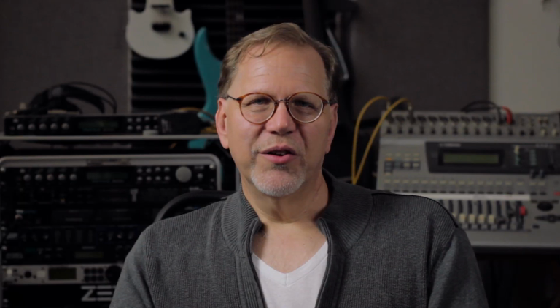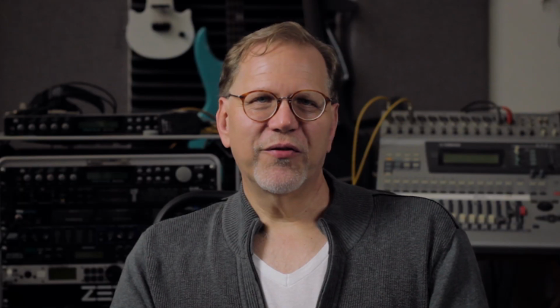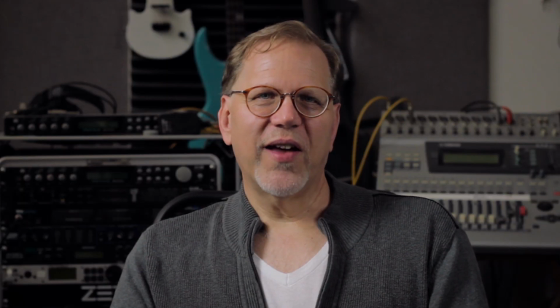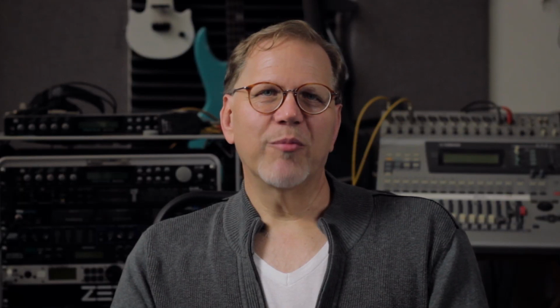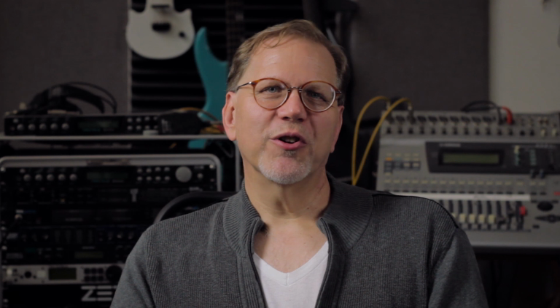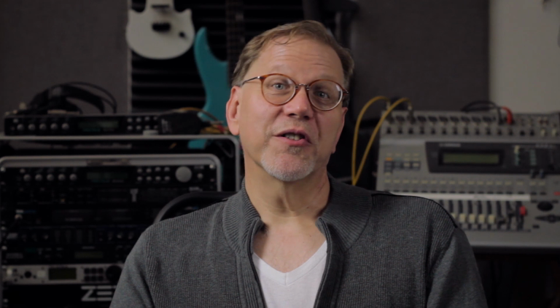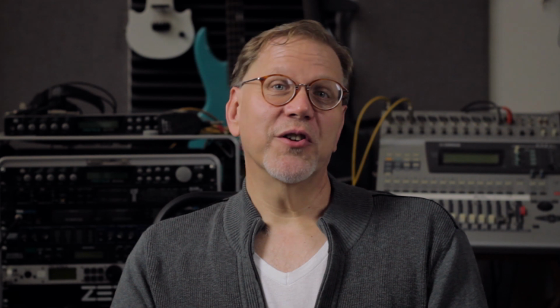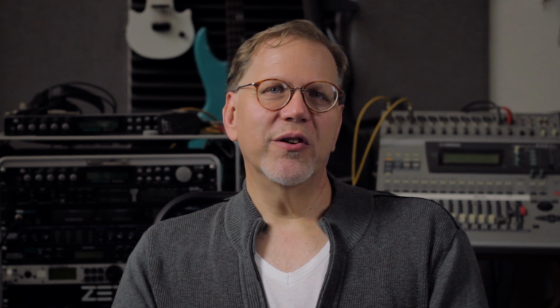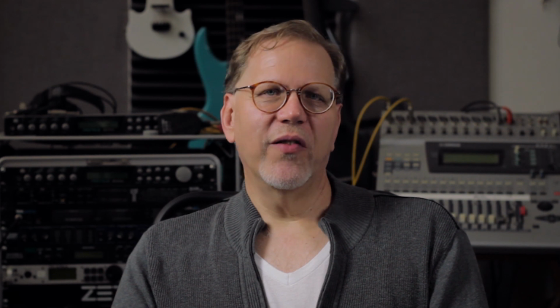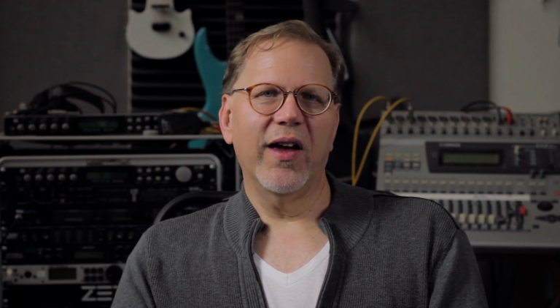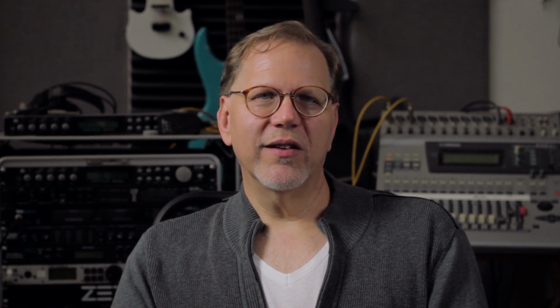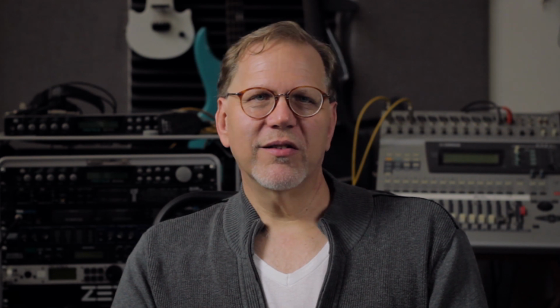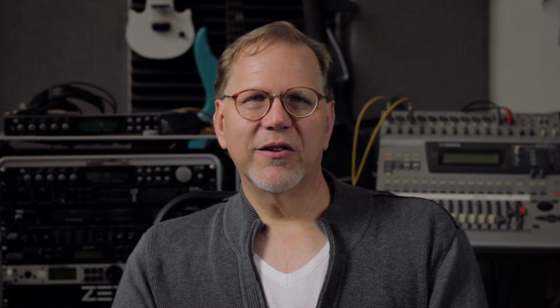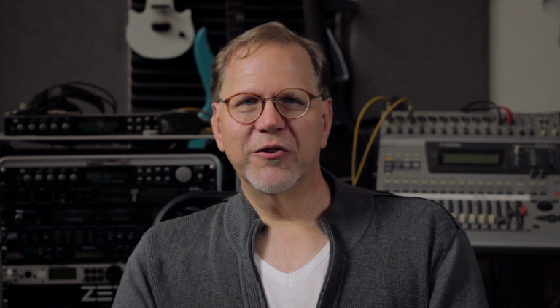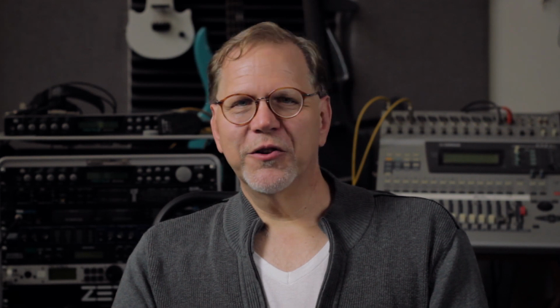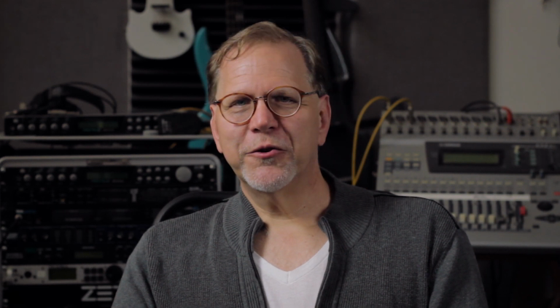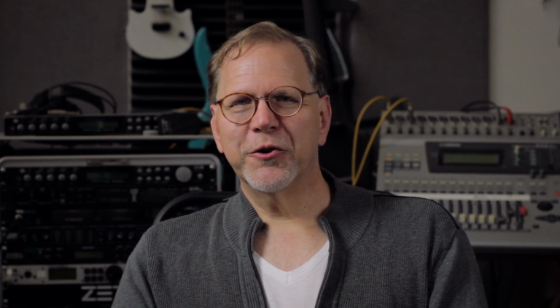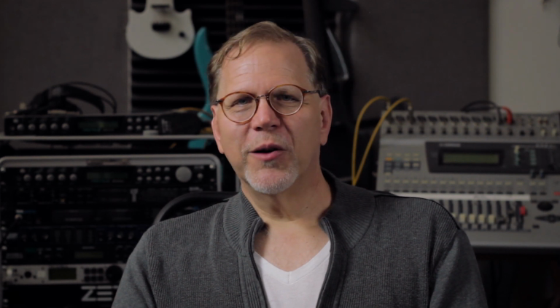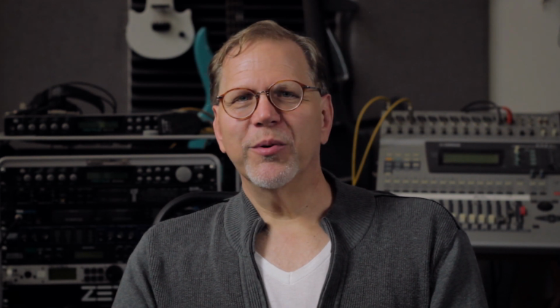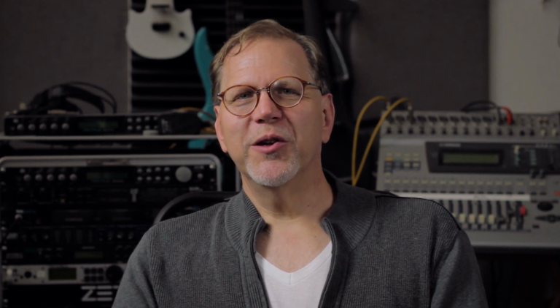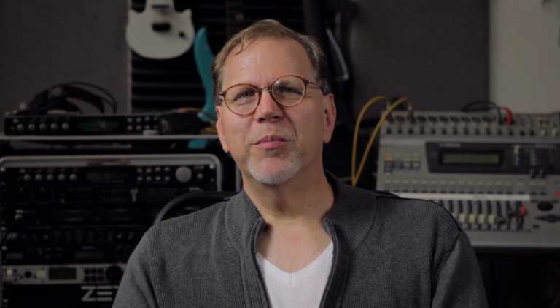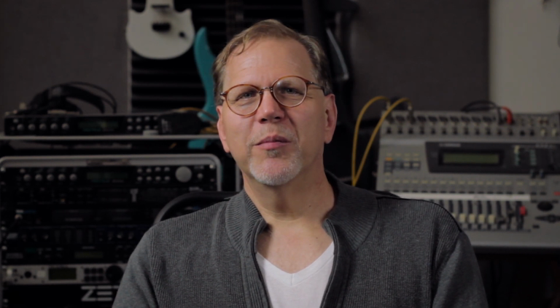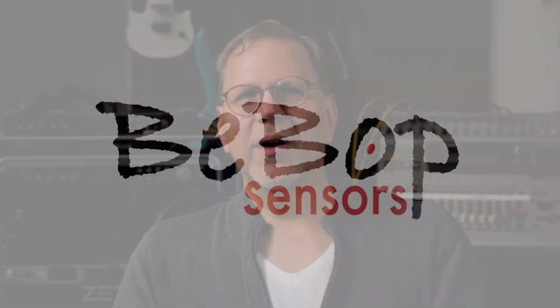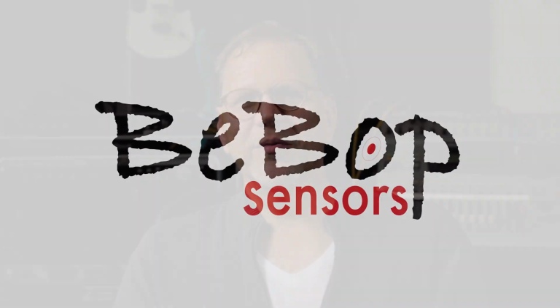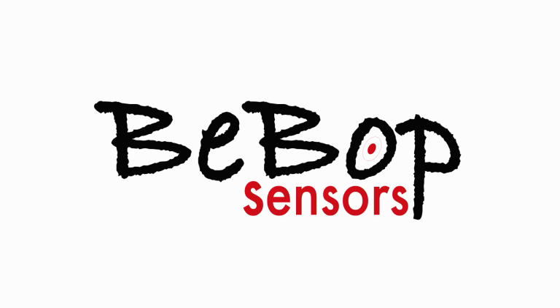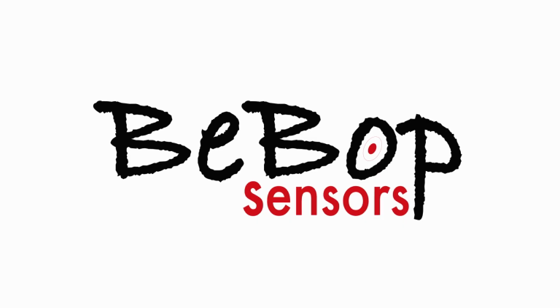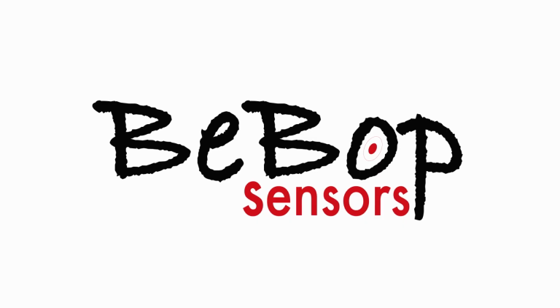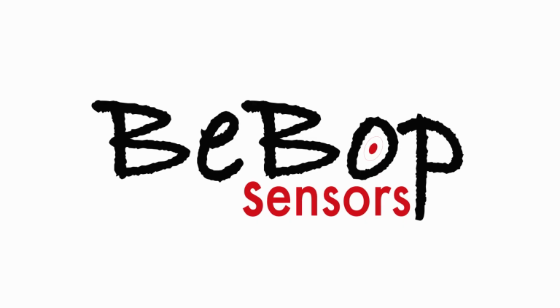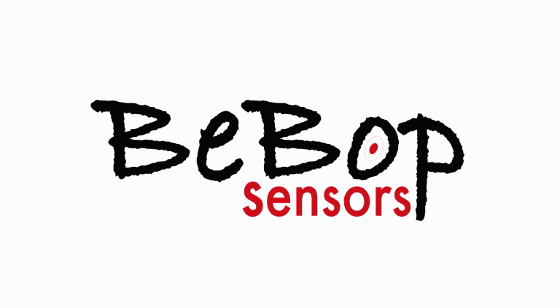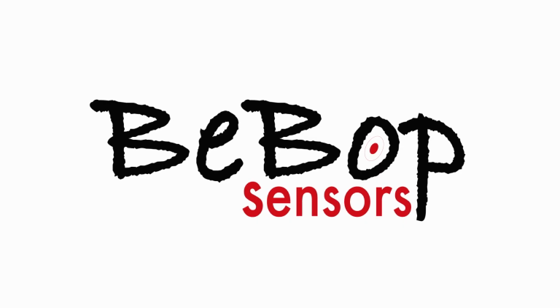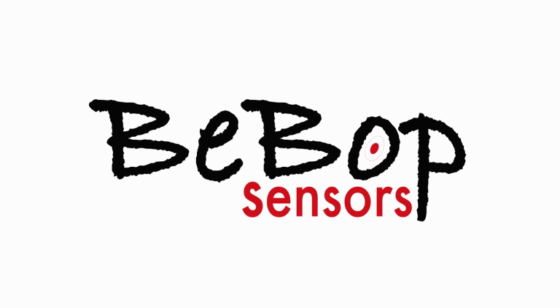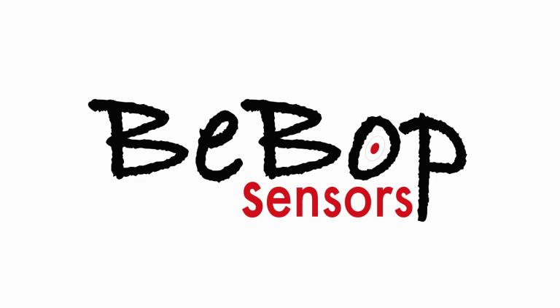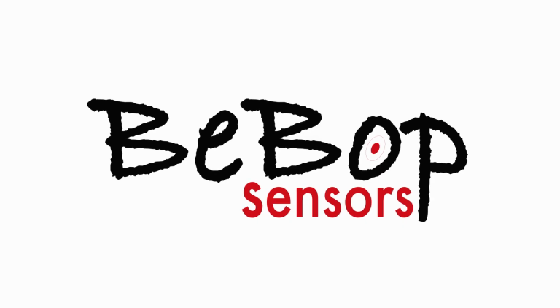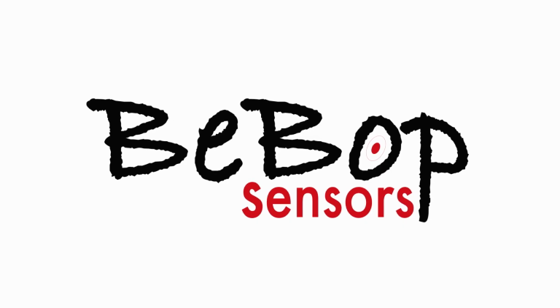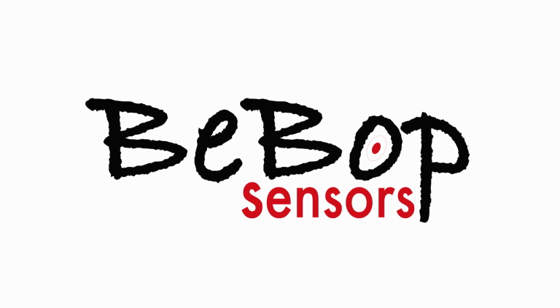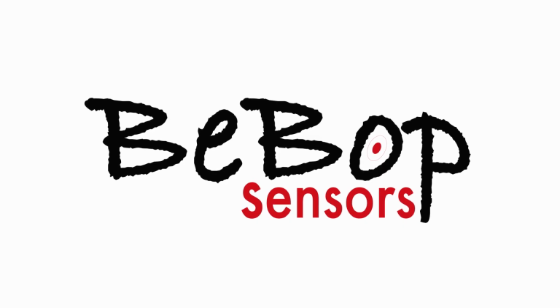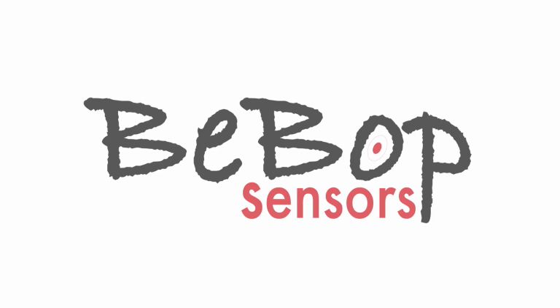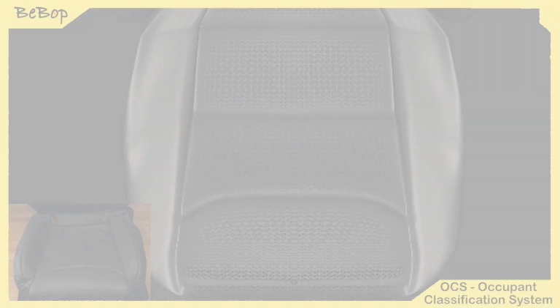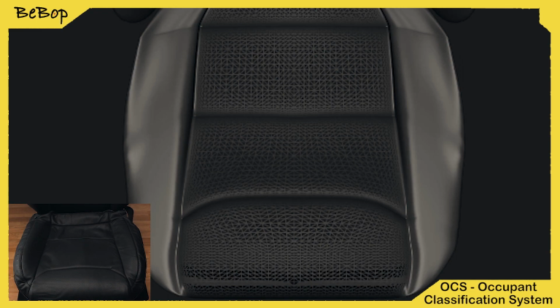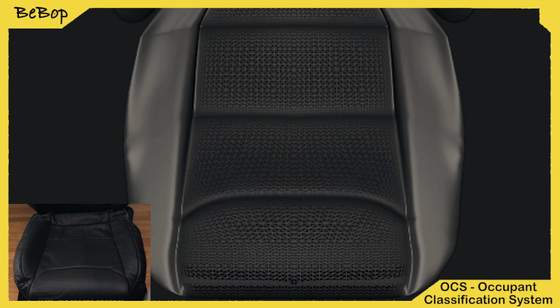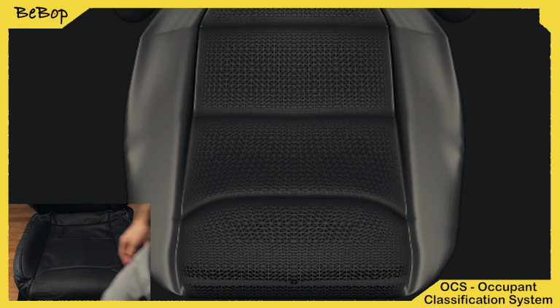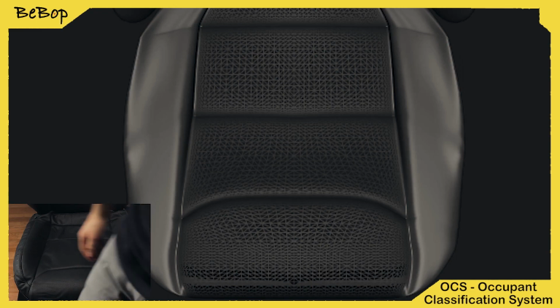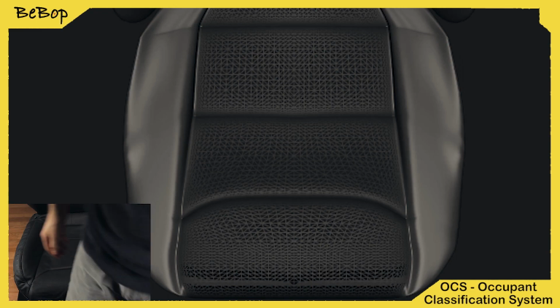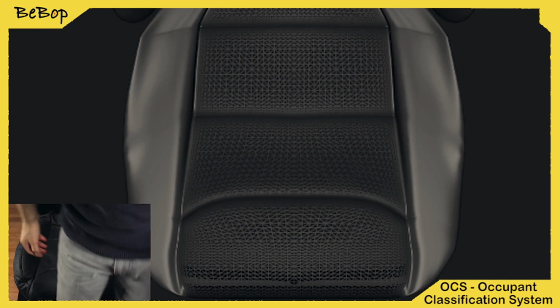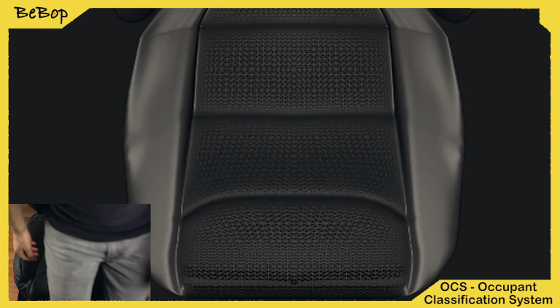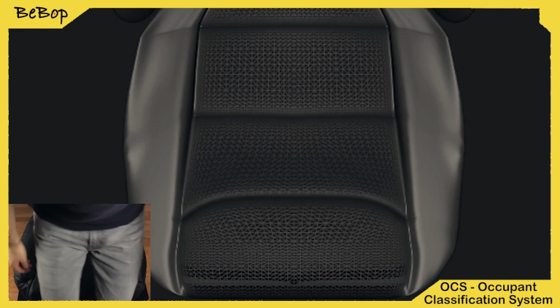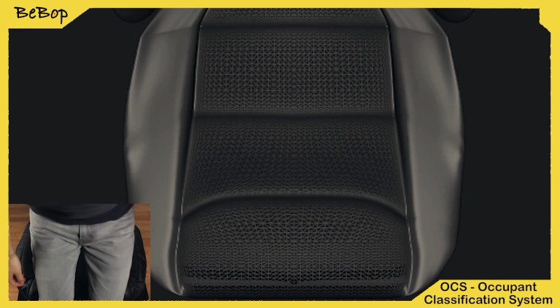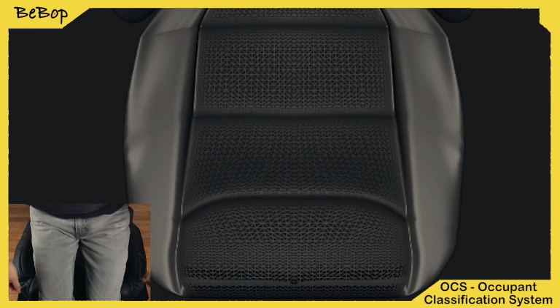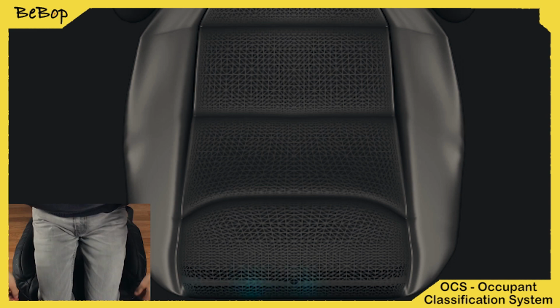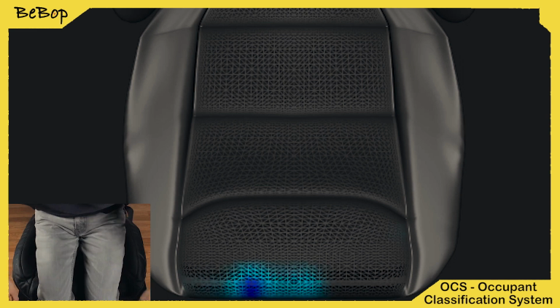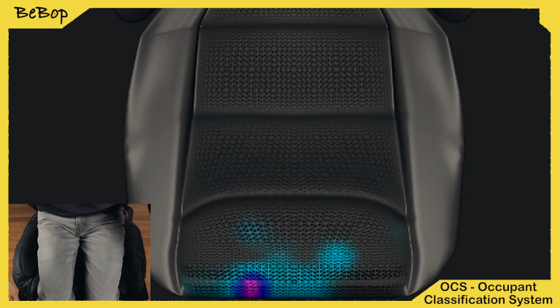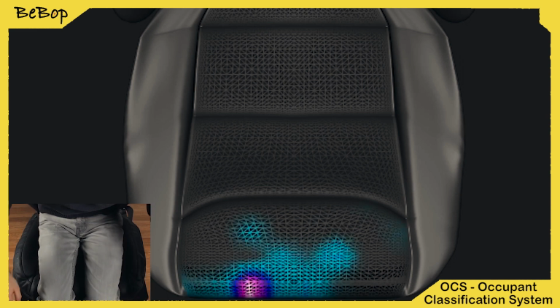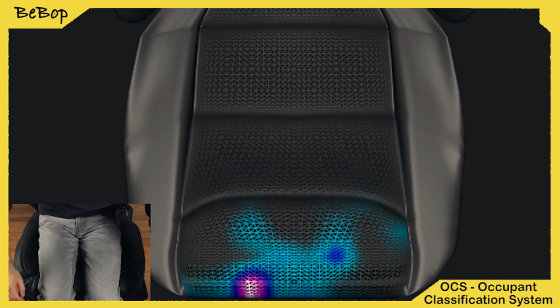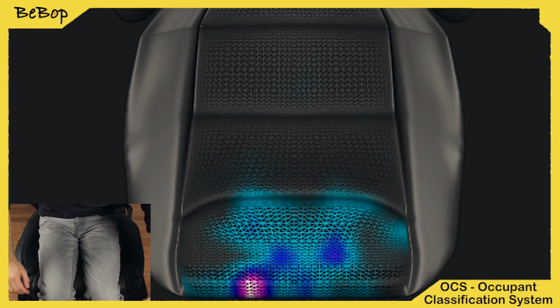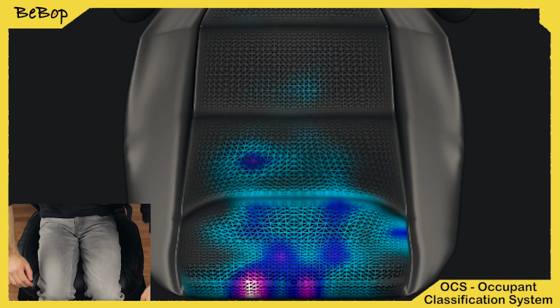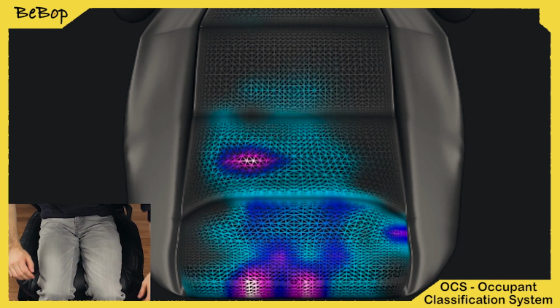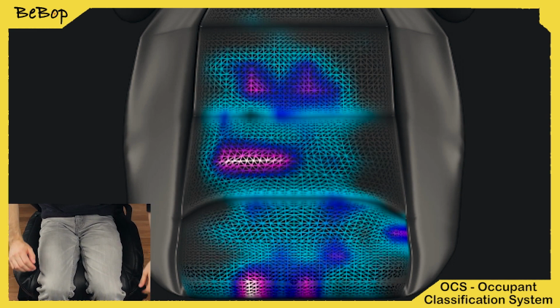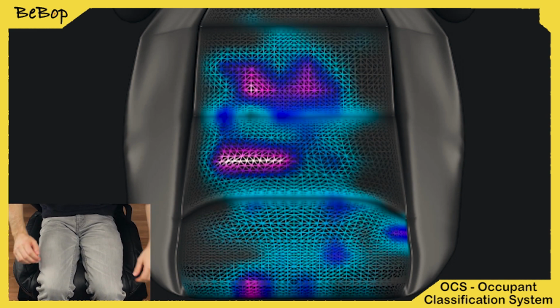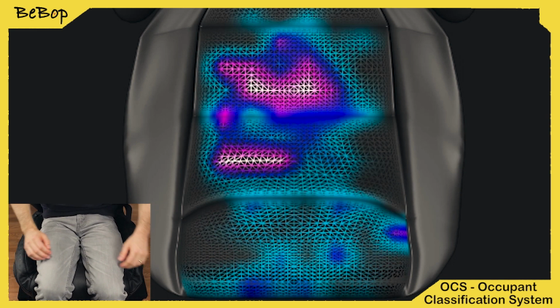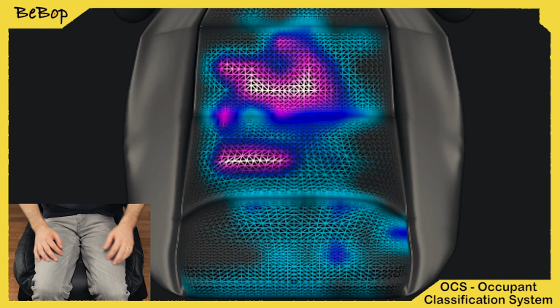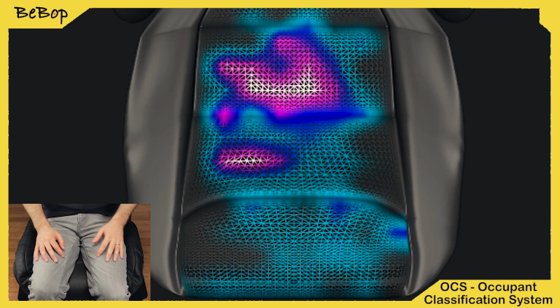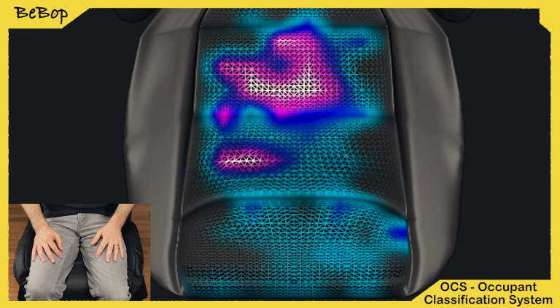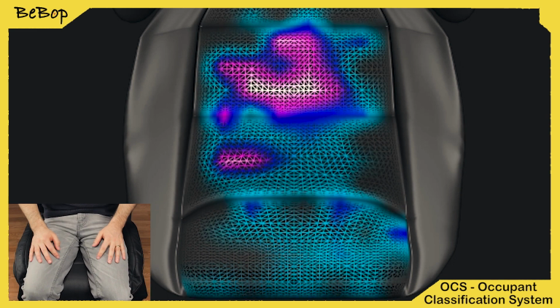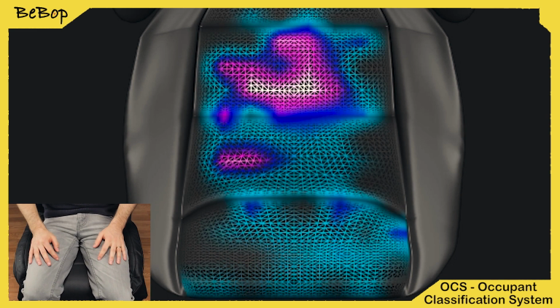This fabric is so advanced that our sister company, Bebop Sensors, is using it for sports equipment, airbag sensors, and even medical devices.